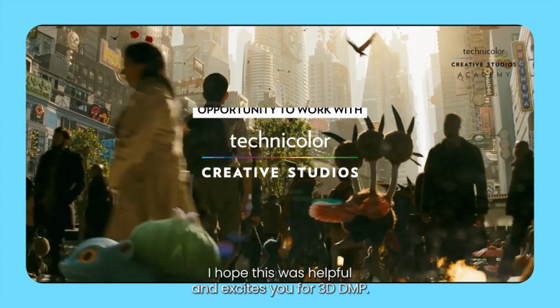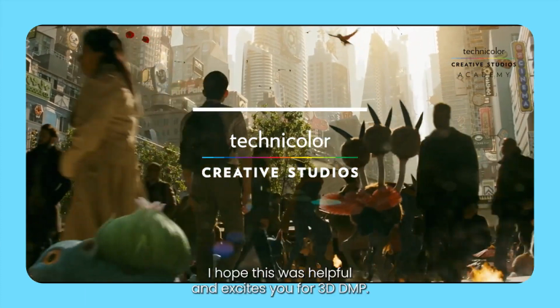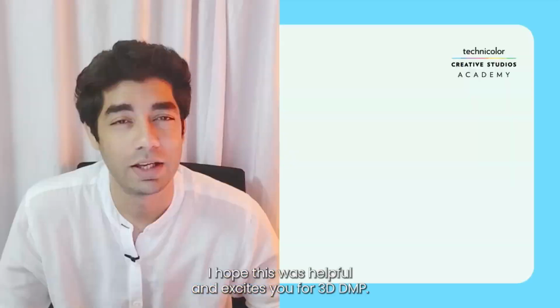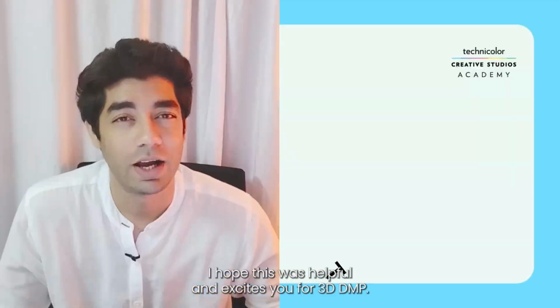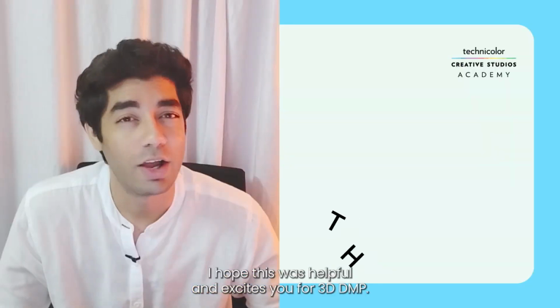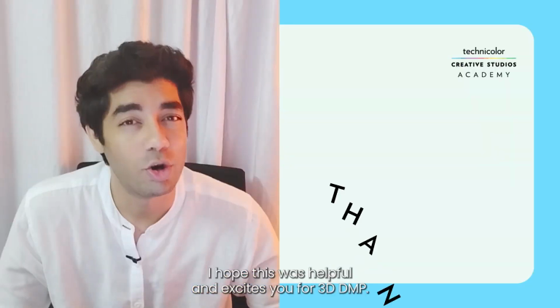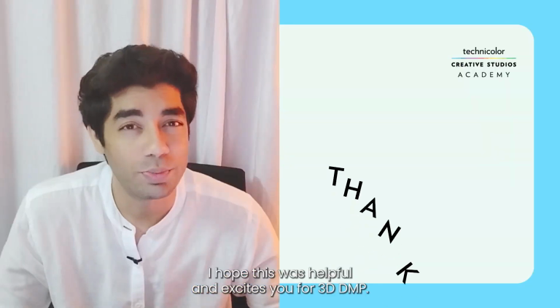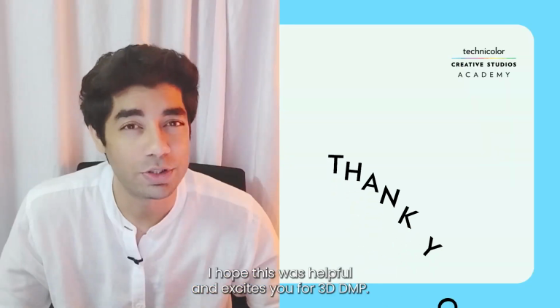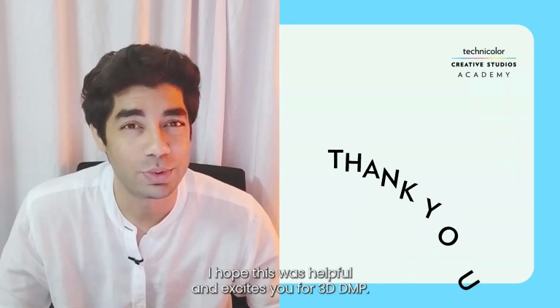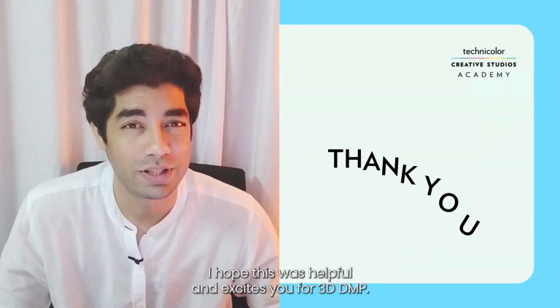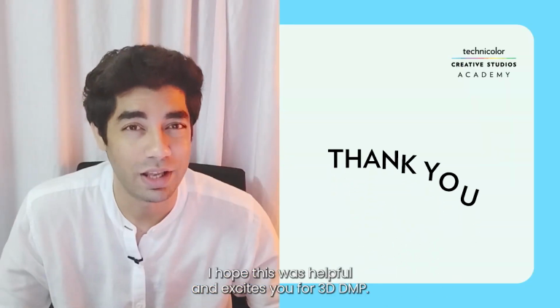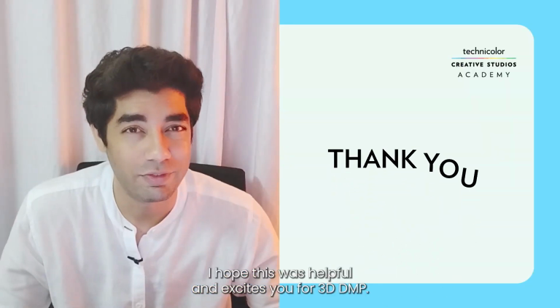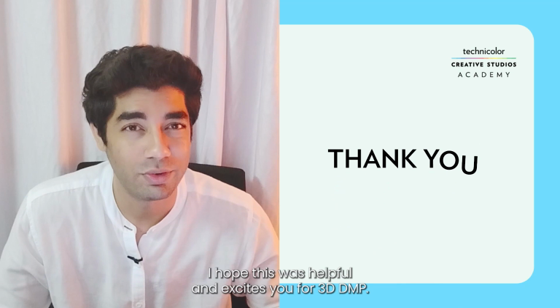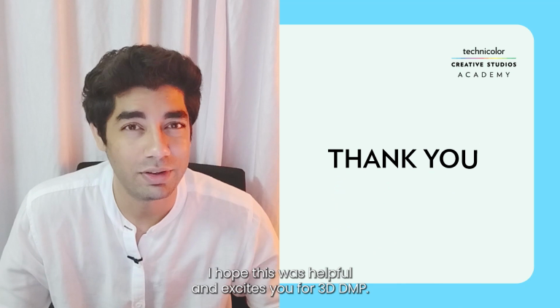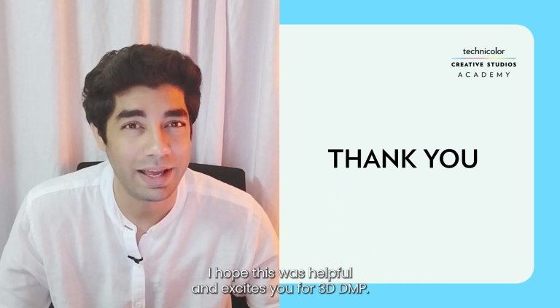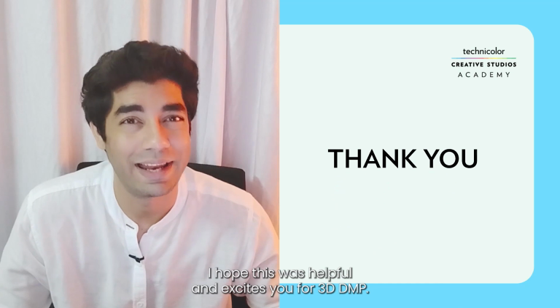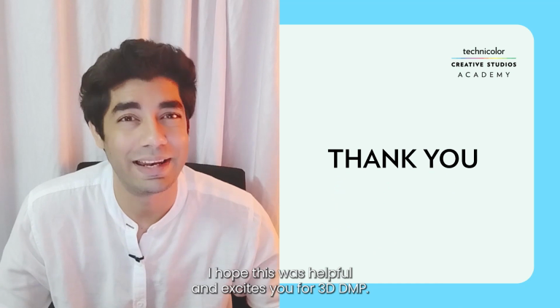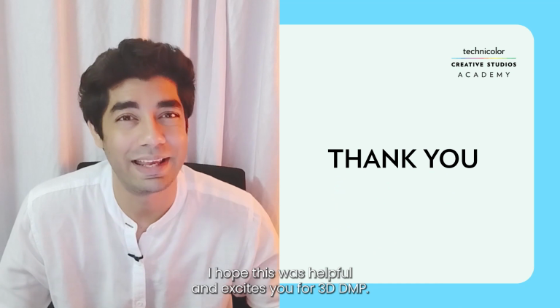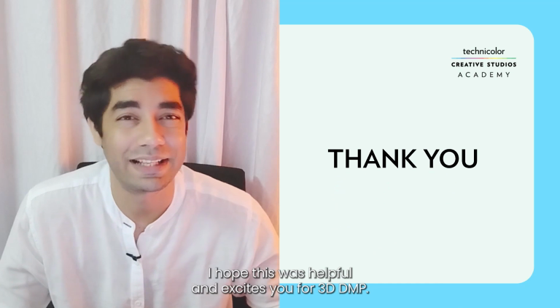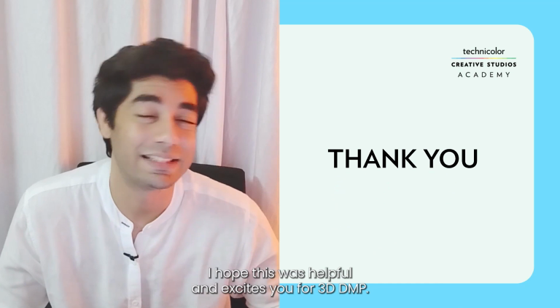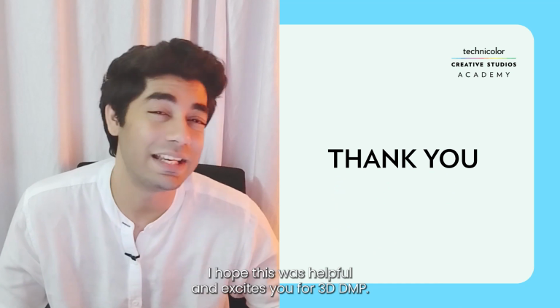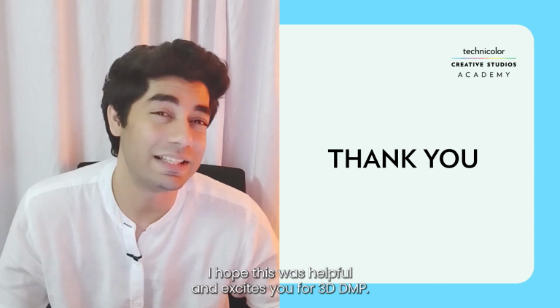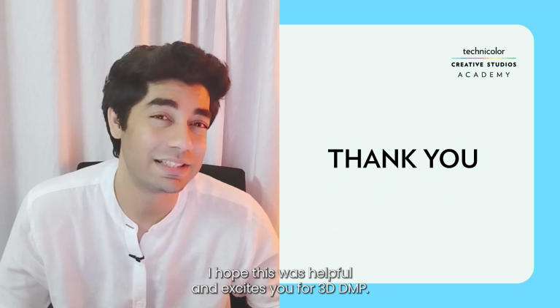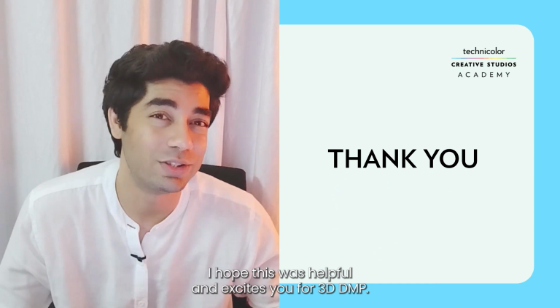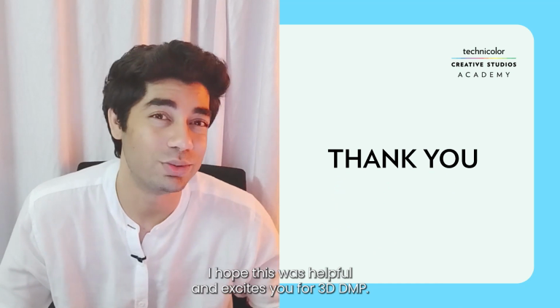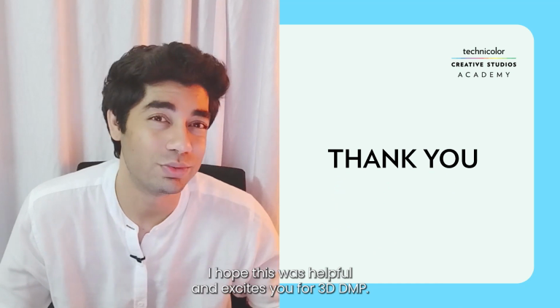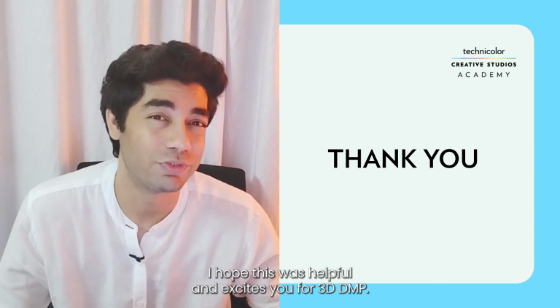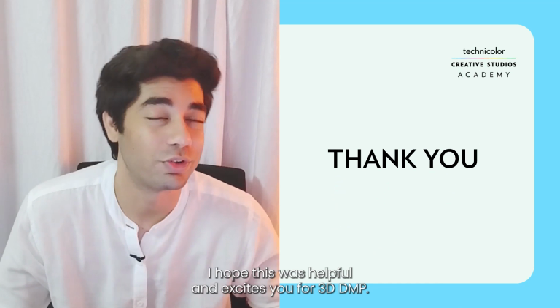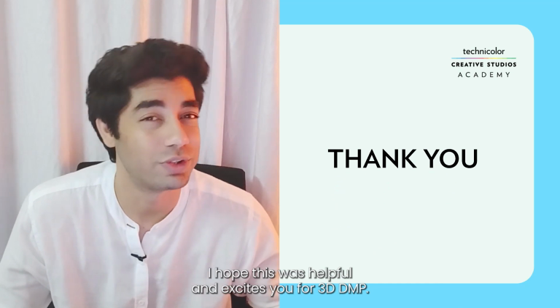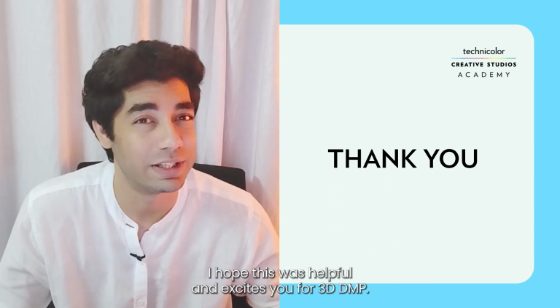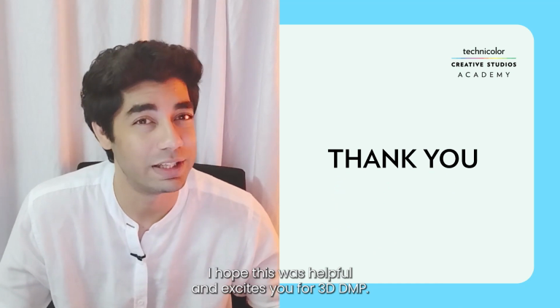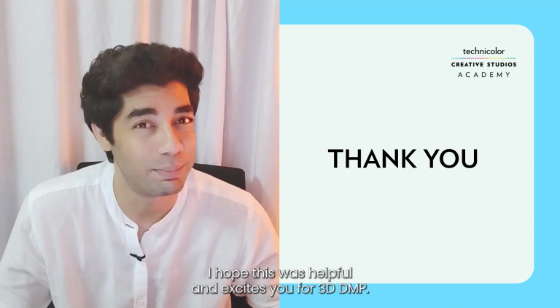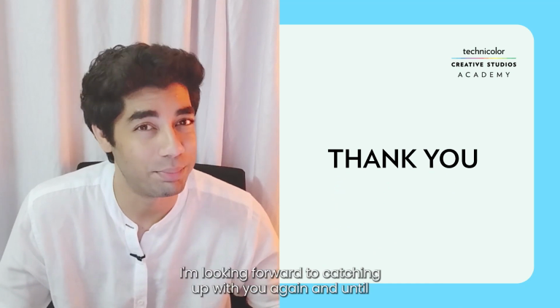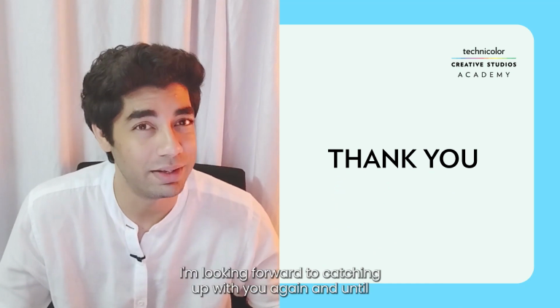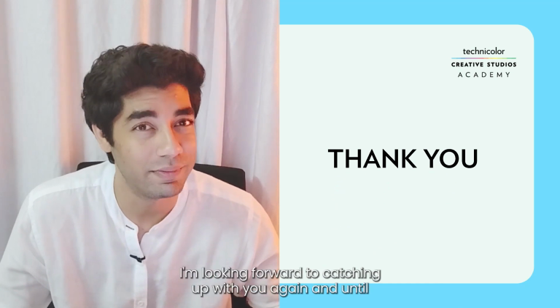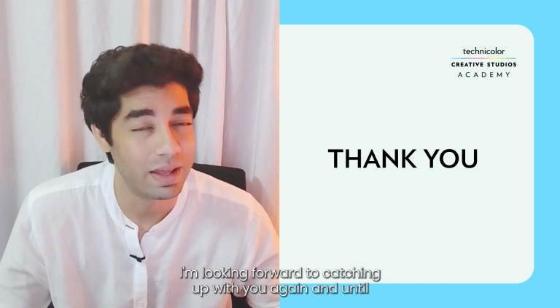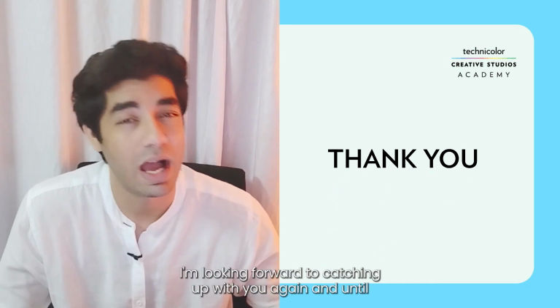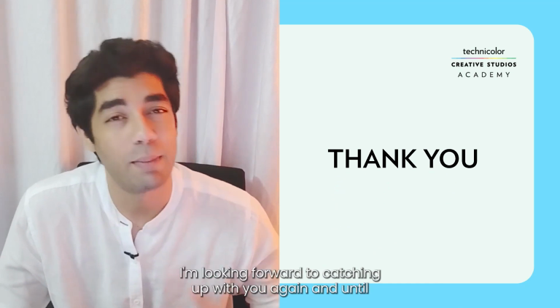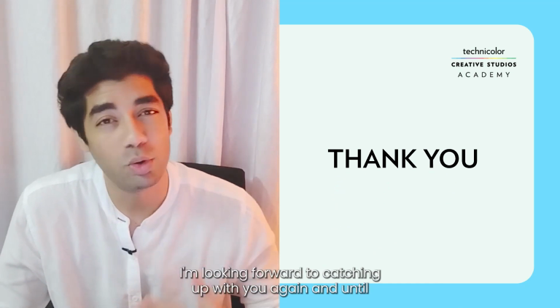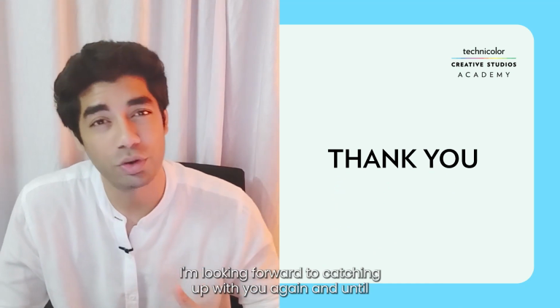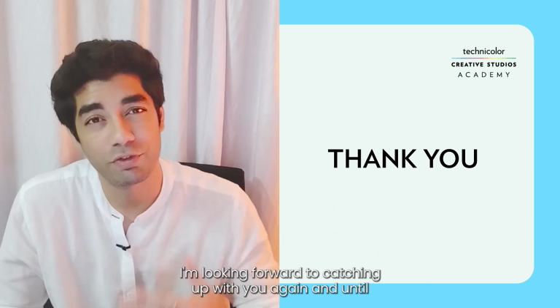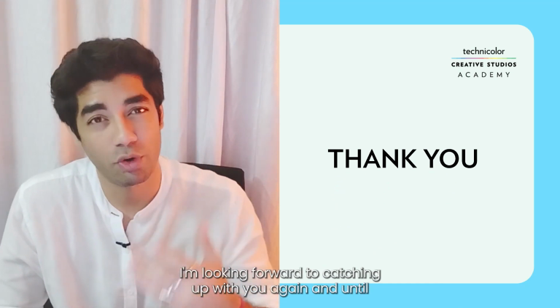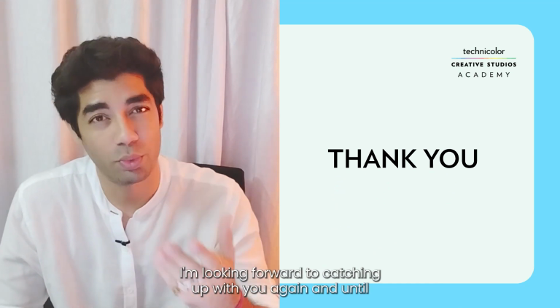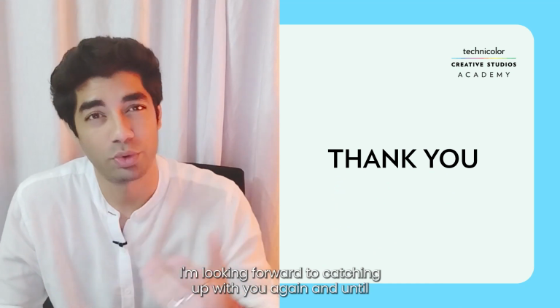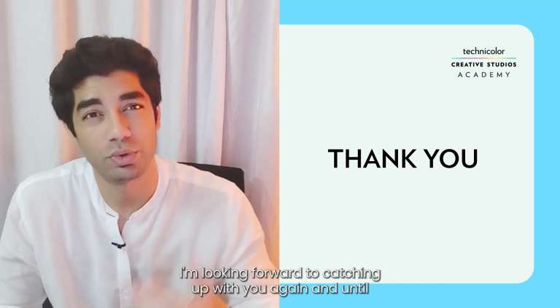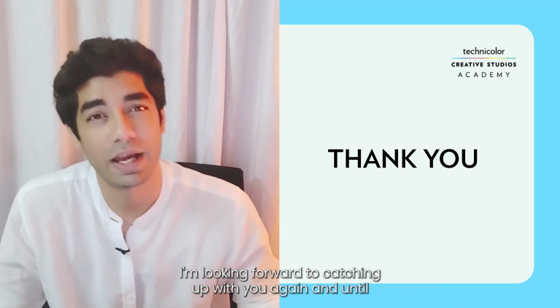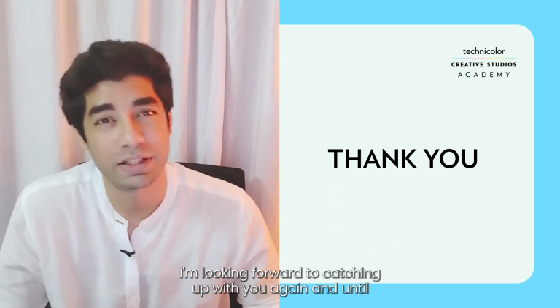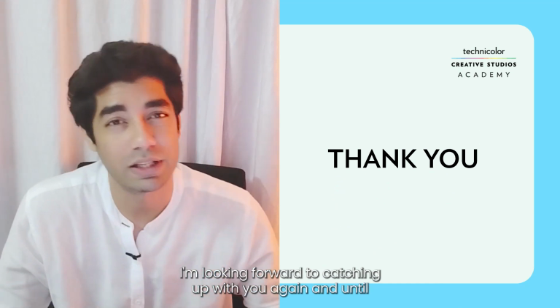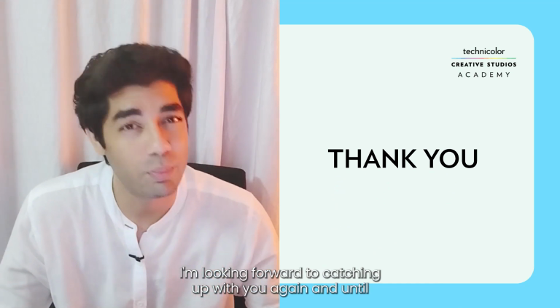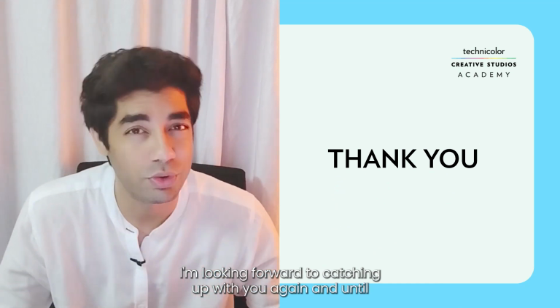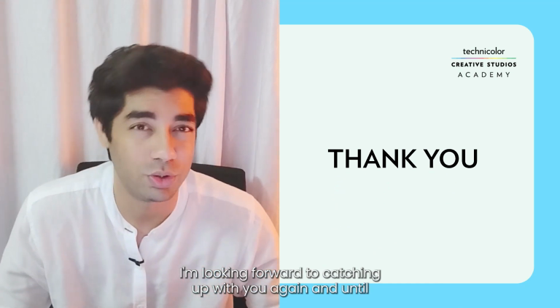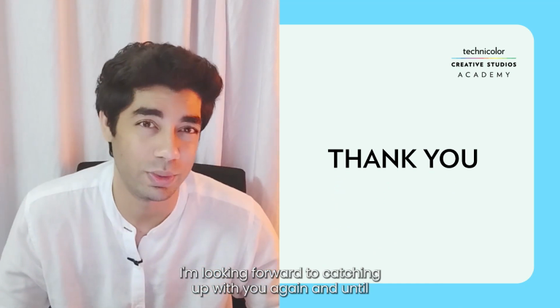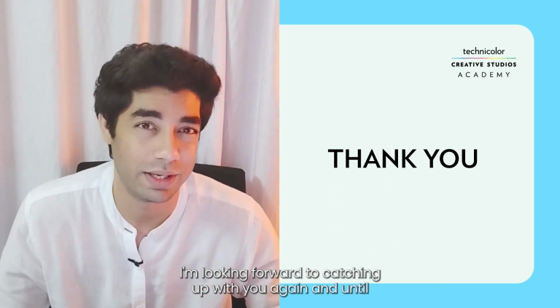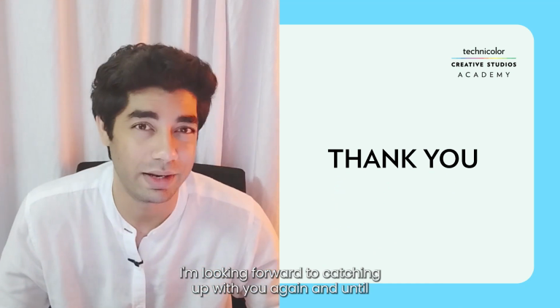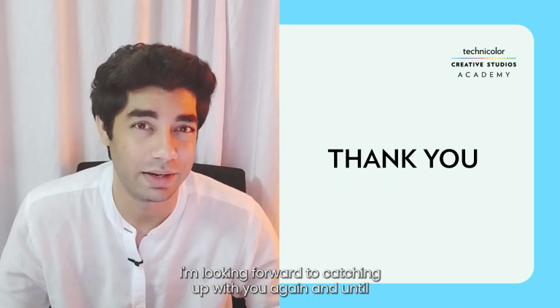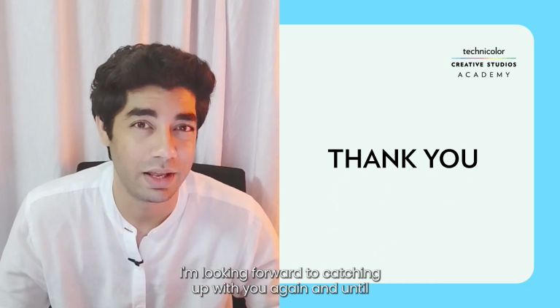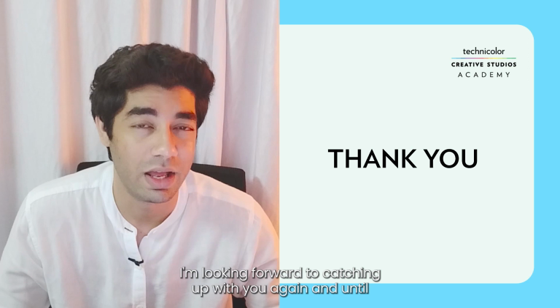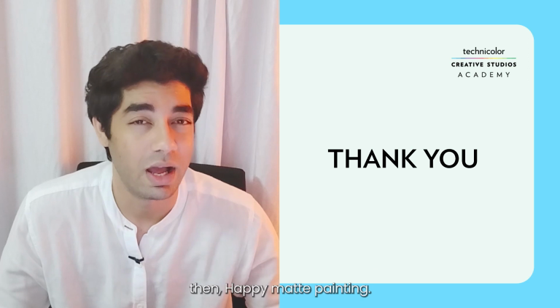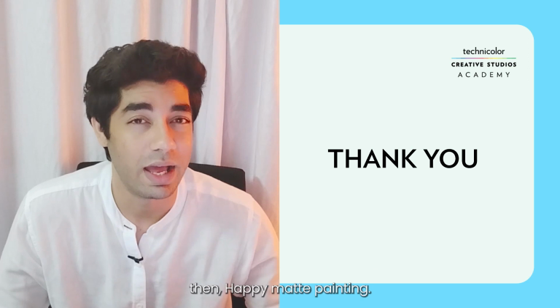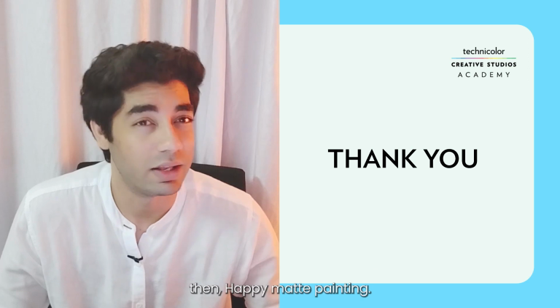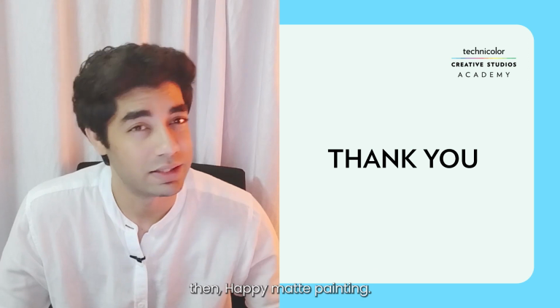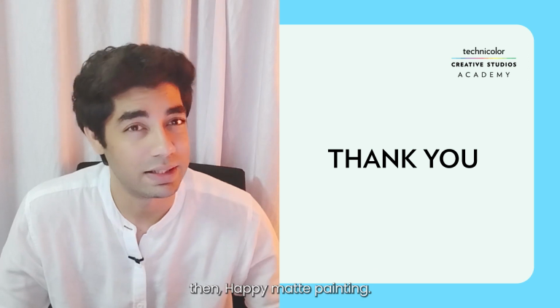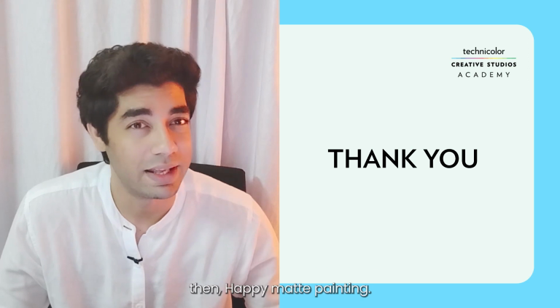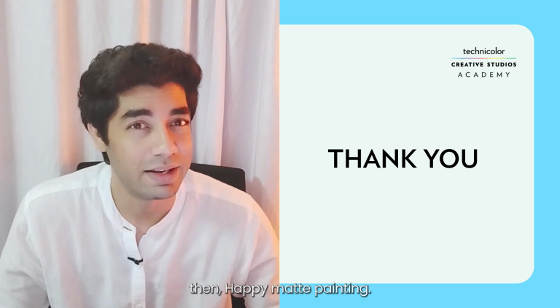I hope this was helpful and excites you for 3D DMP. I'm looking forward to catching up with you again. And until then, happy matte painting!